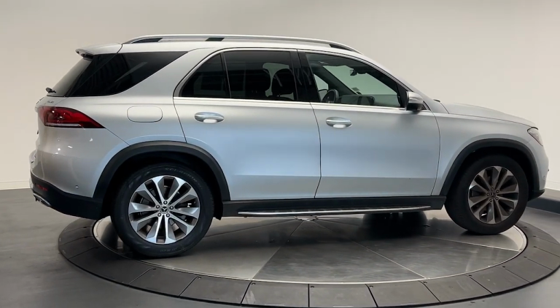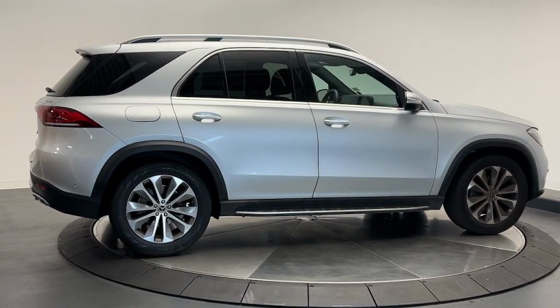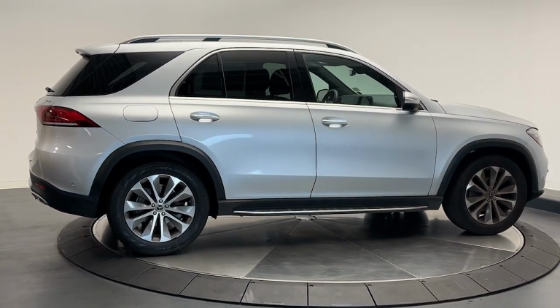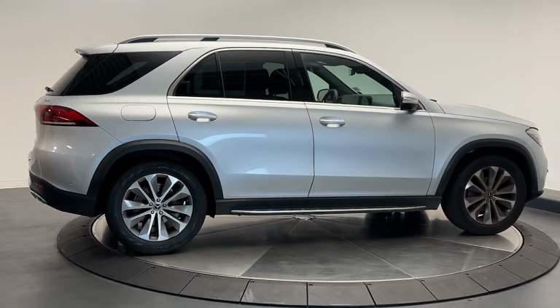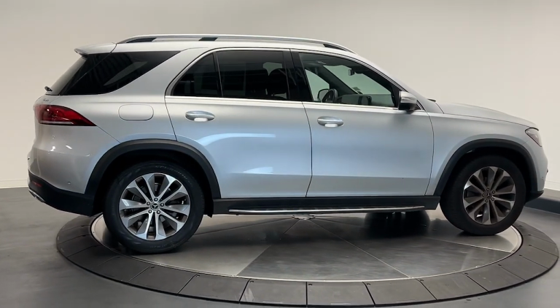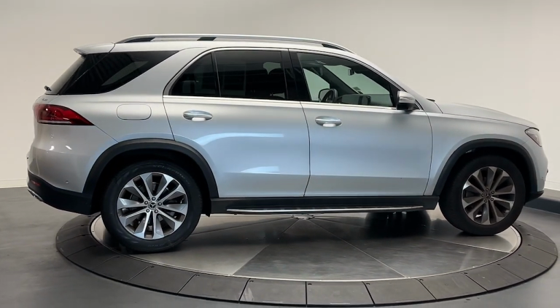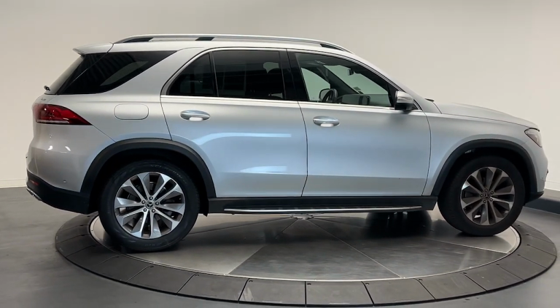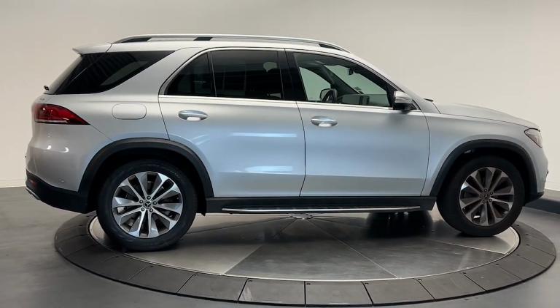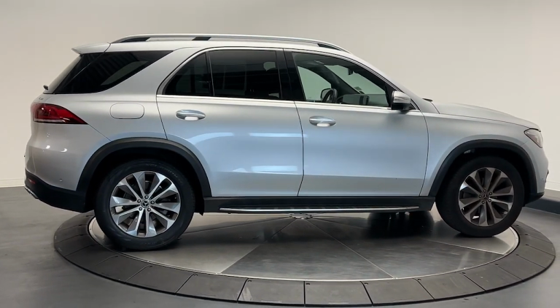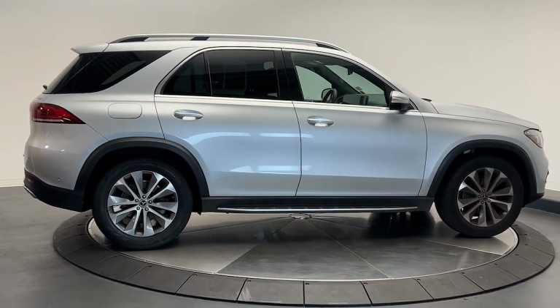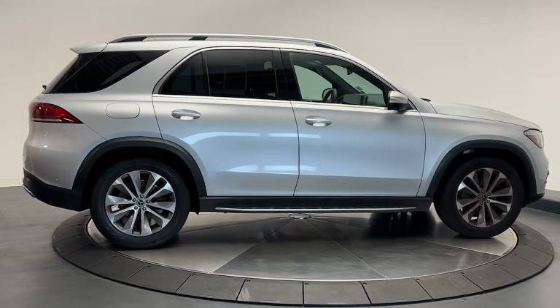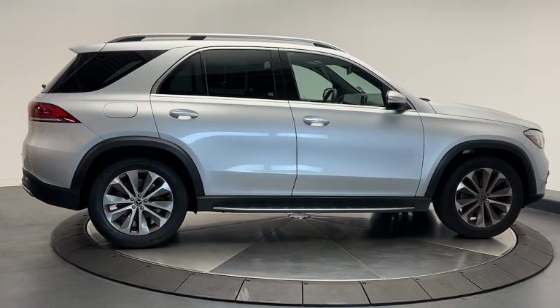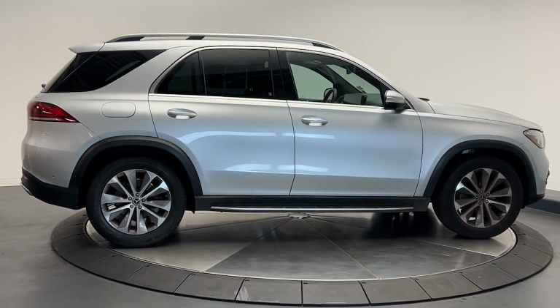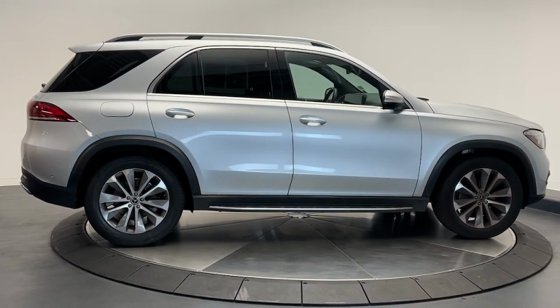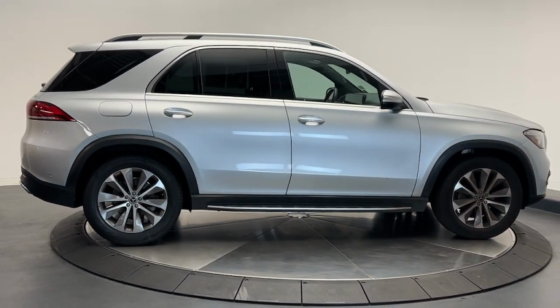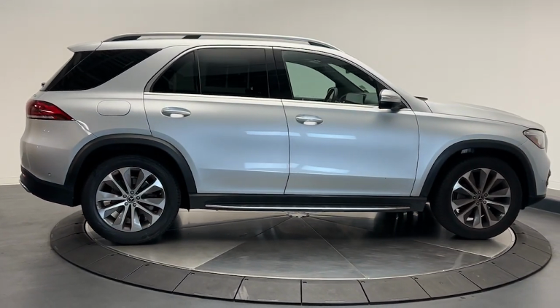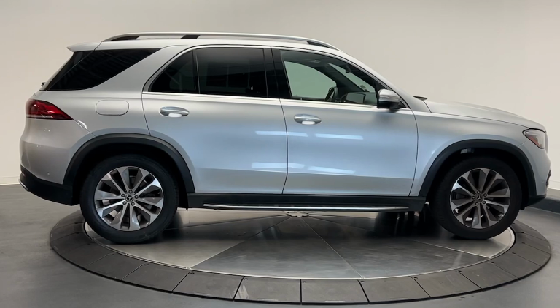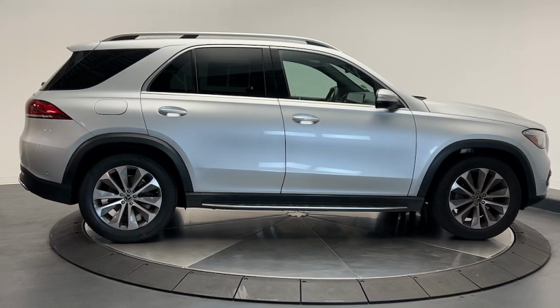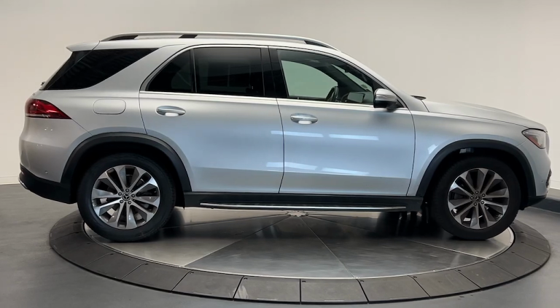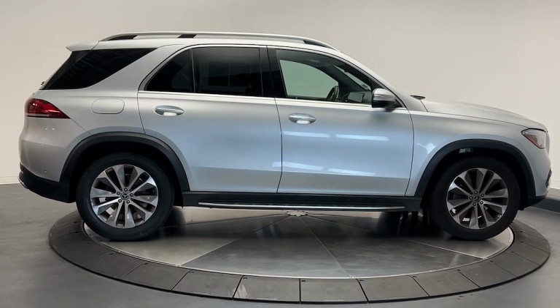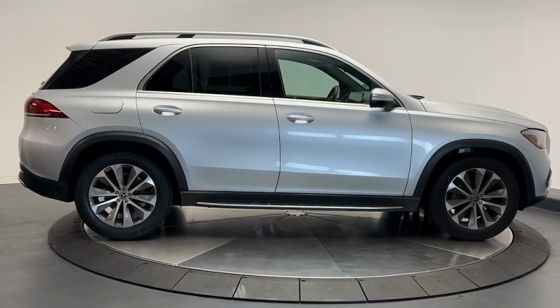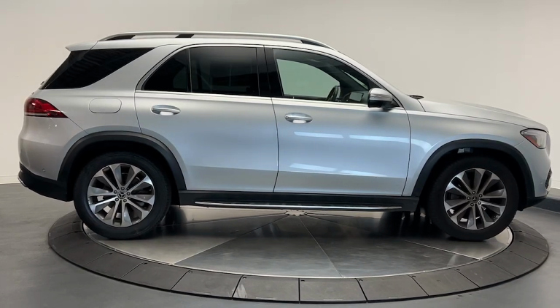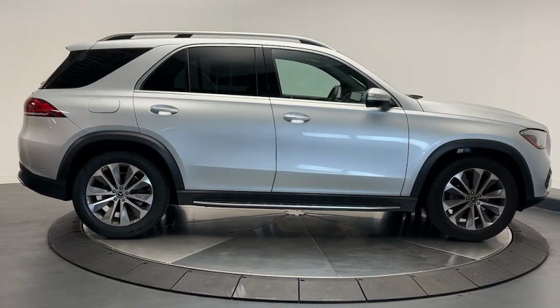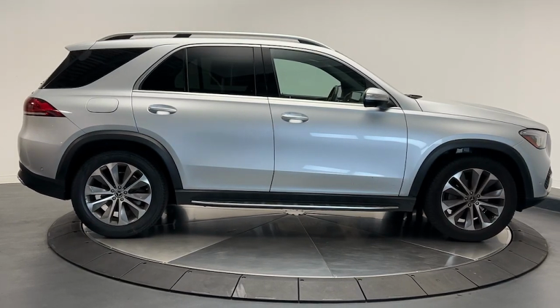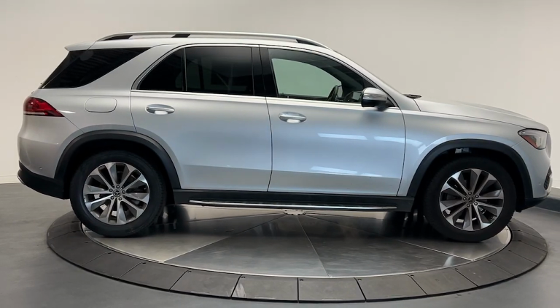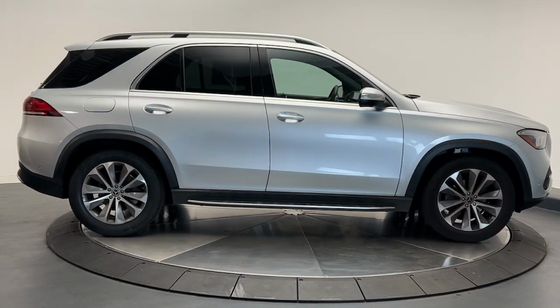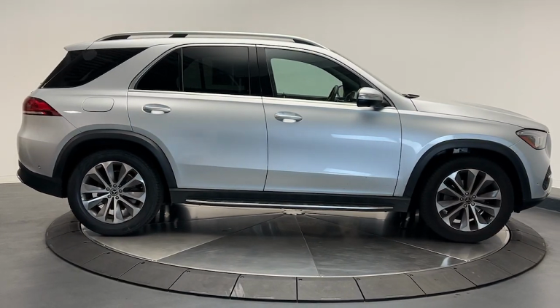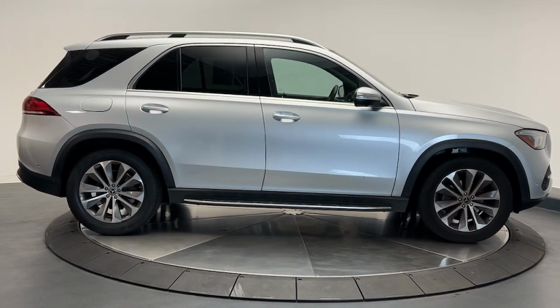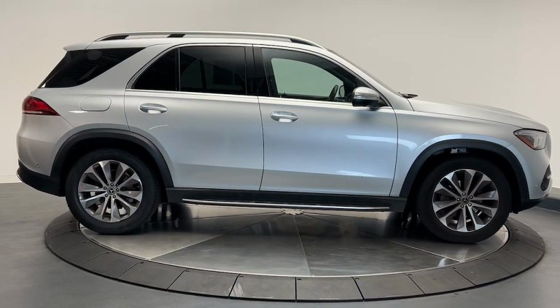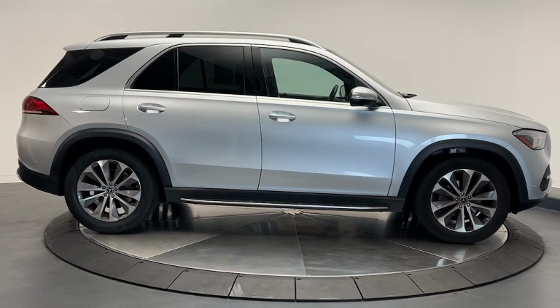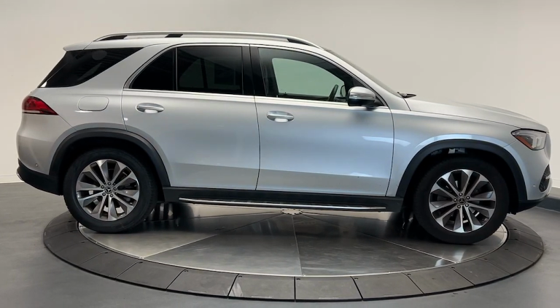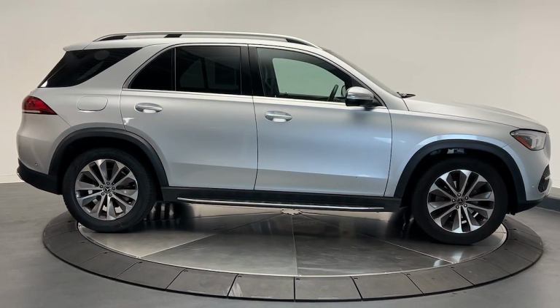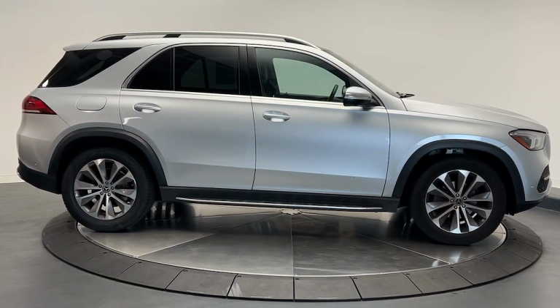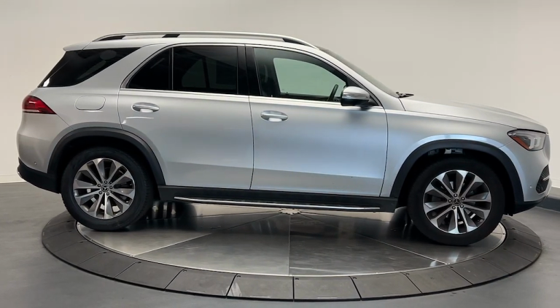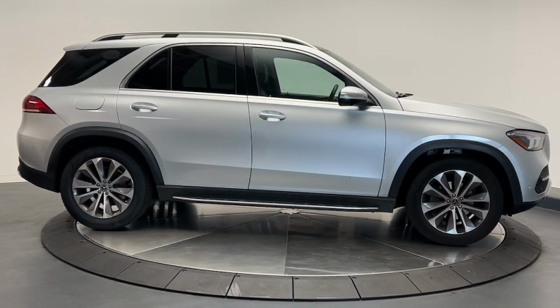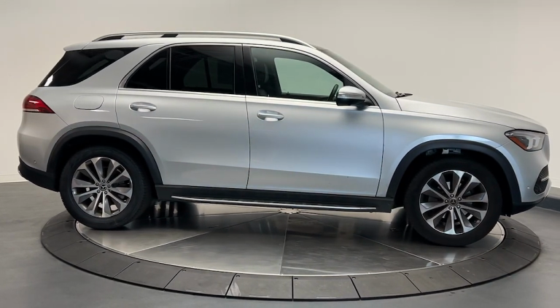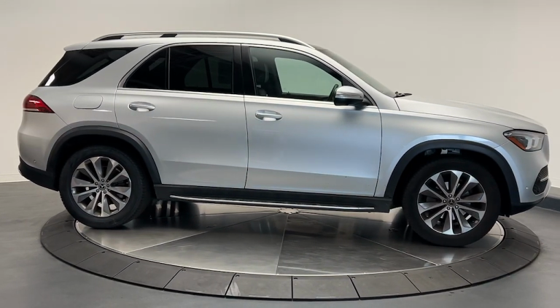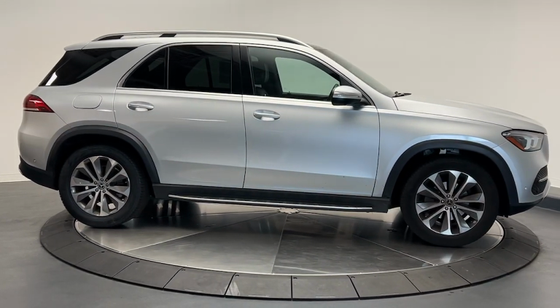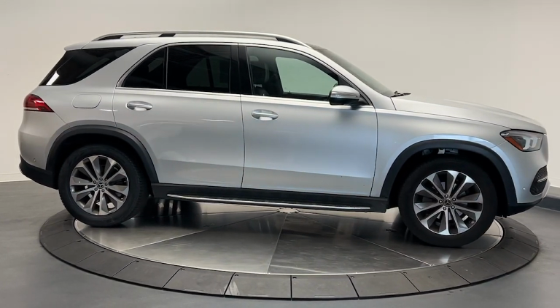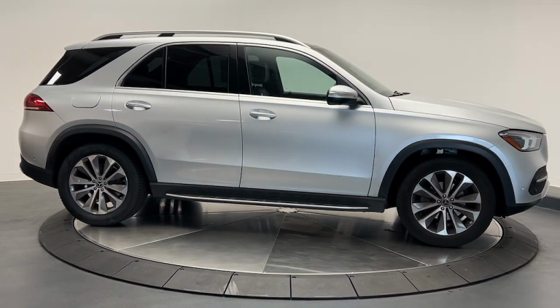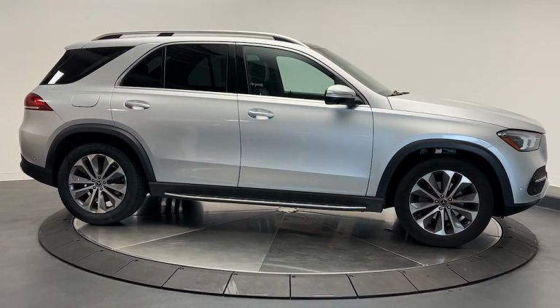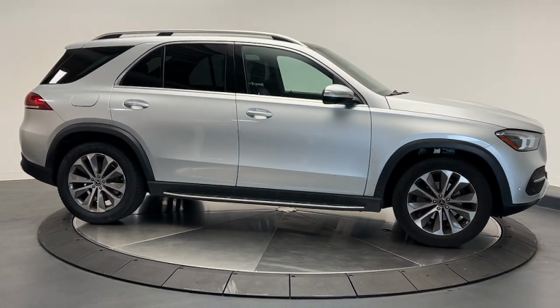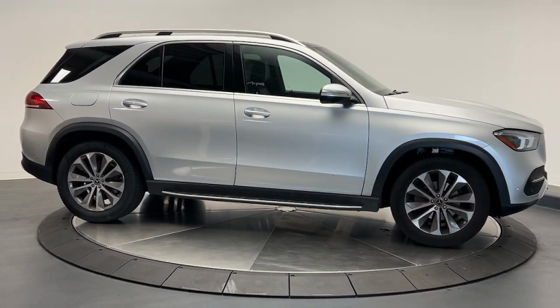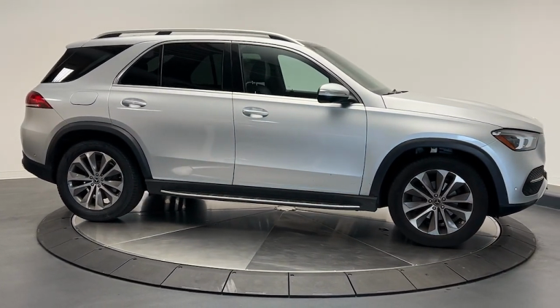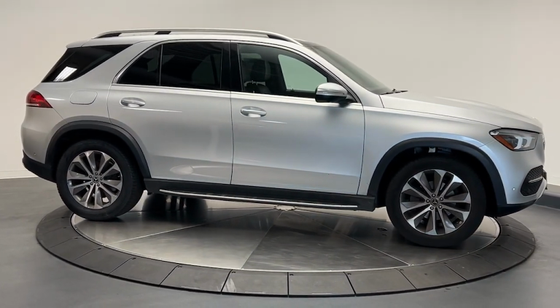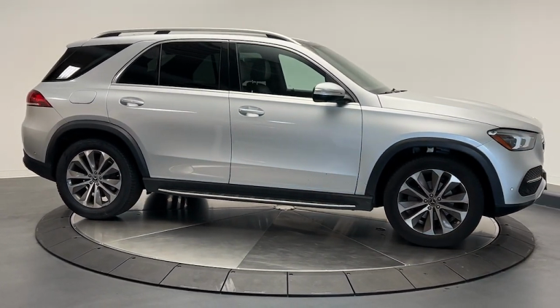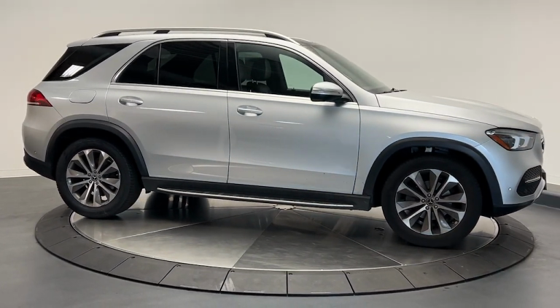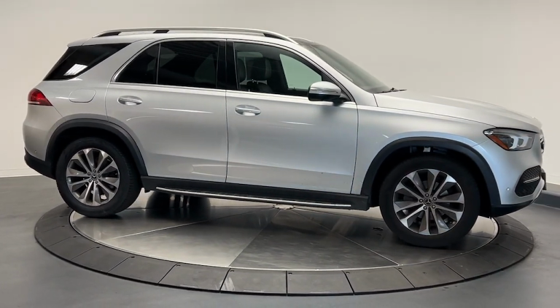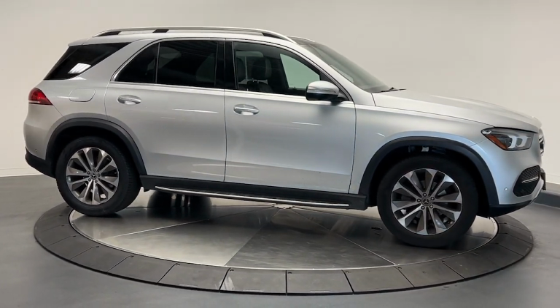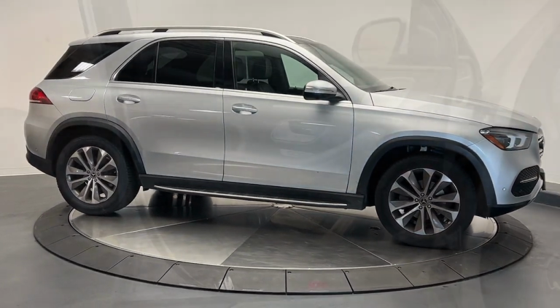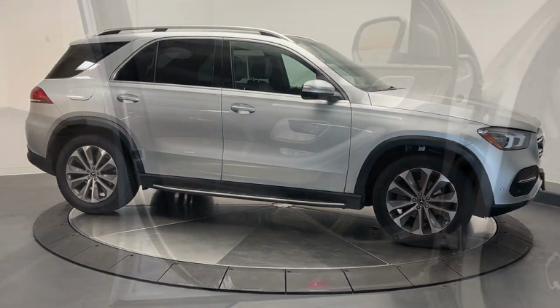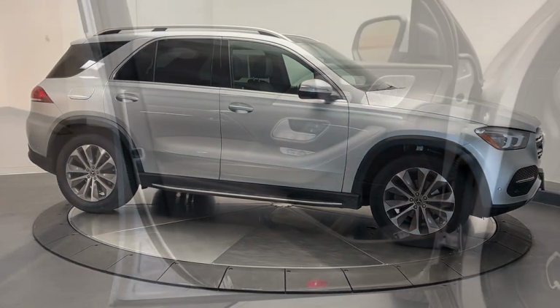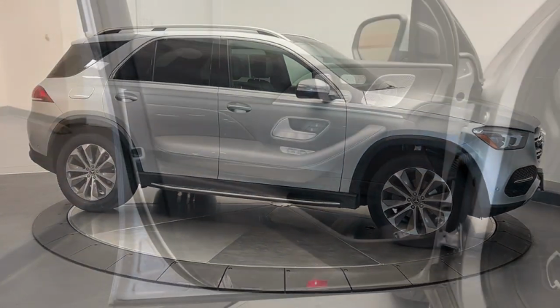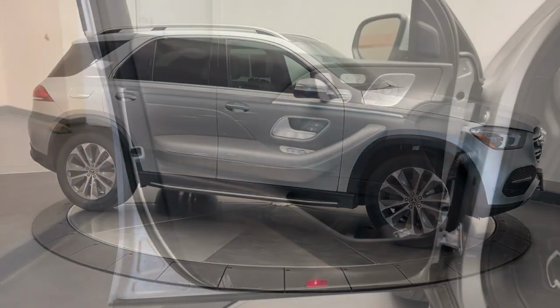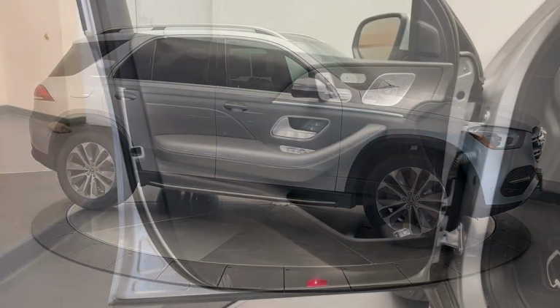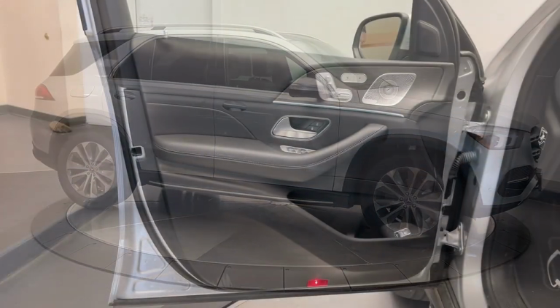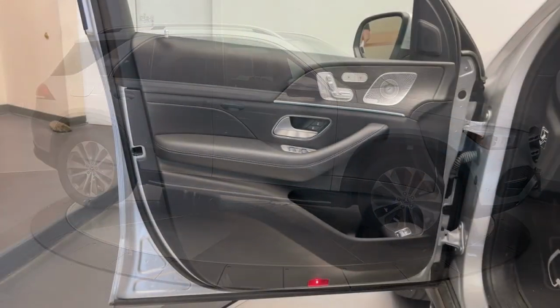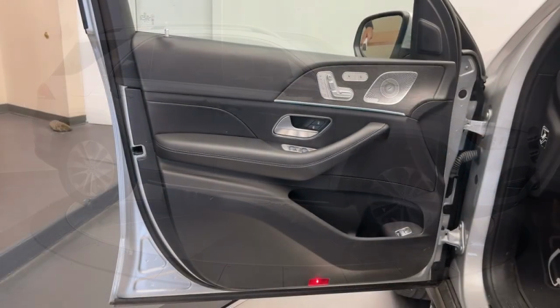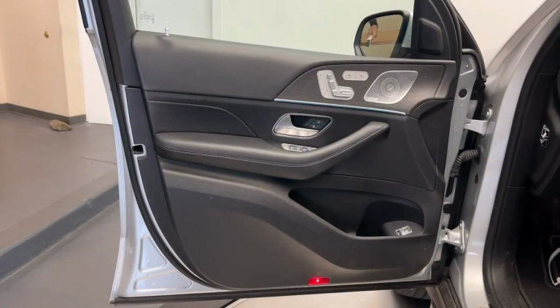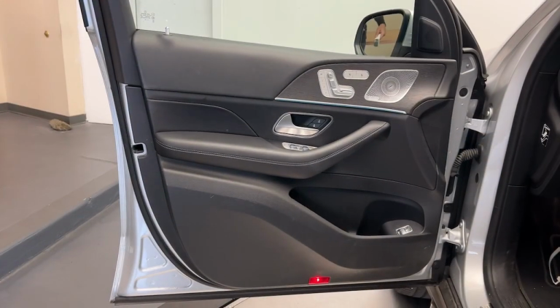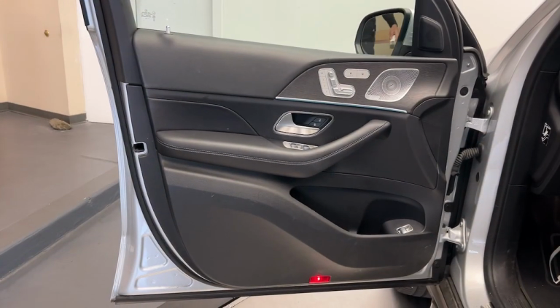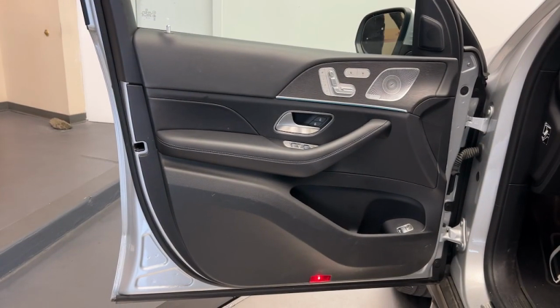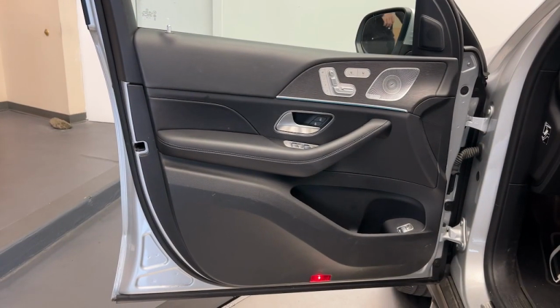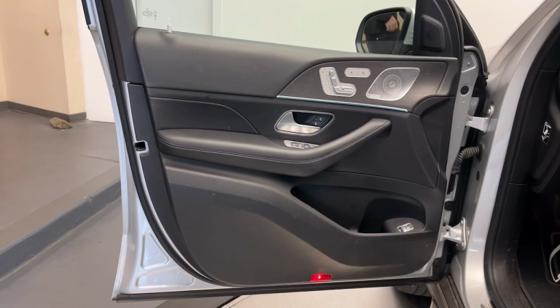Keyless entry, woodgrain interior trim, fog lamps, premium sound system, and satellite radio.